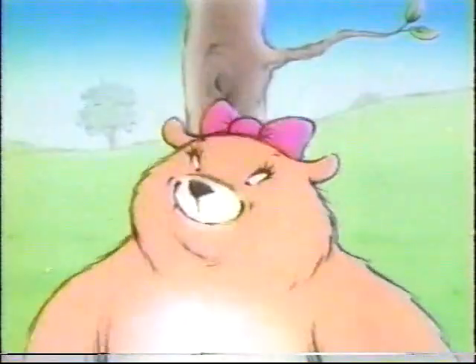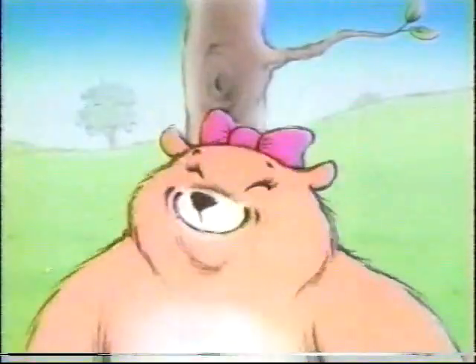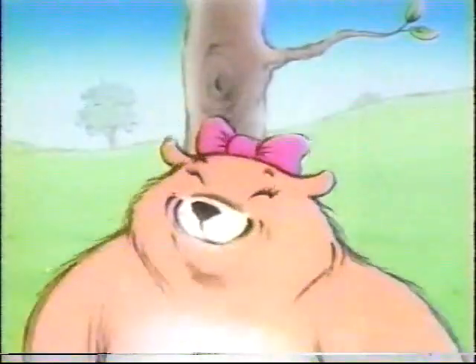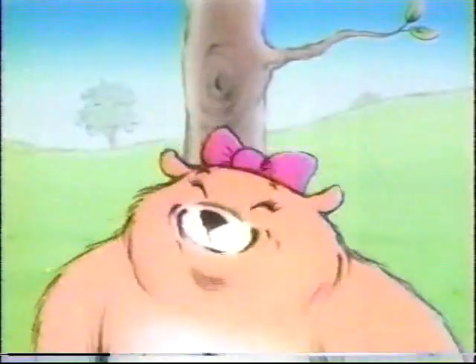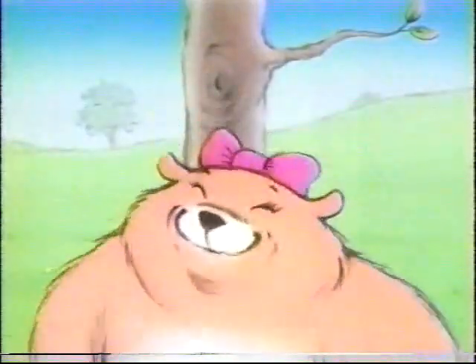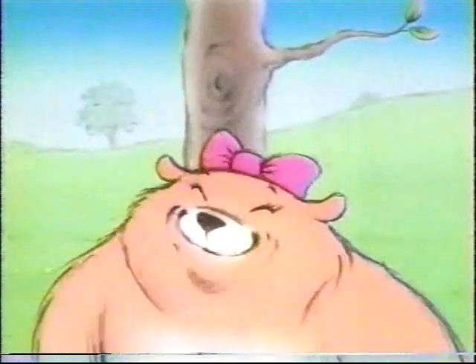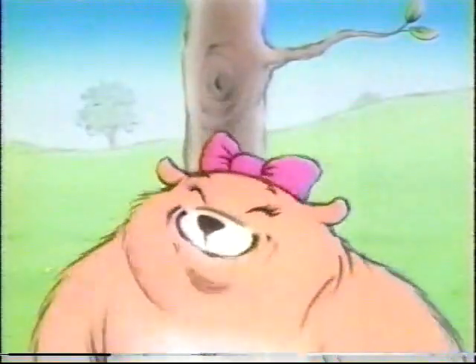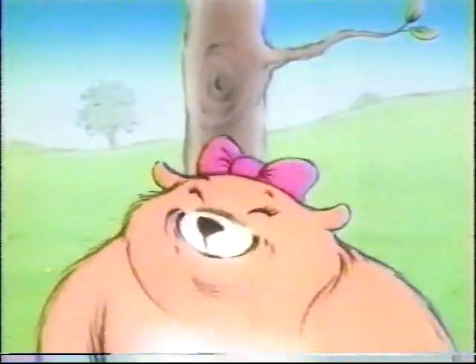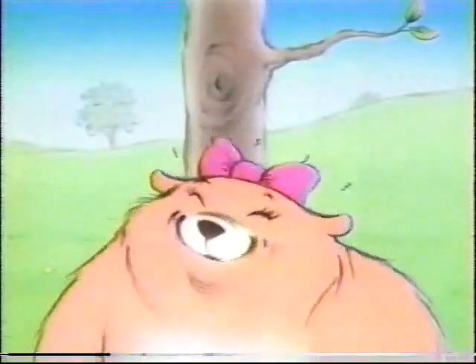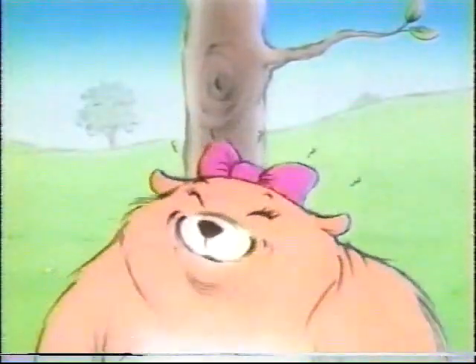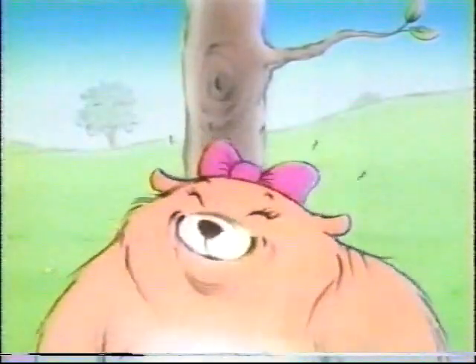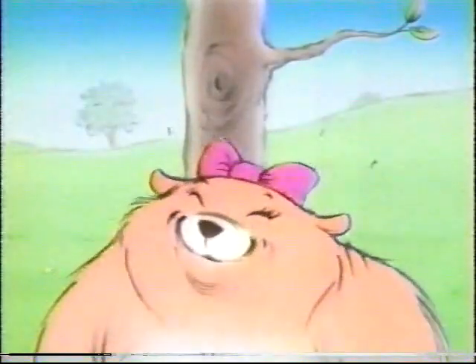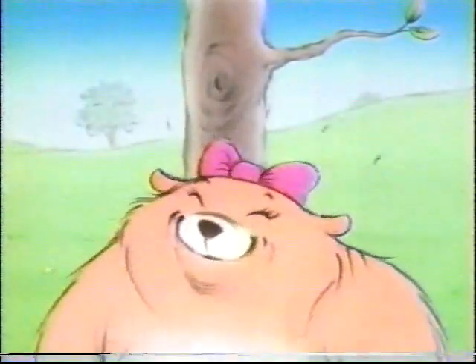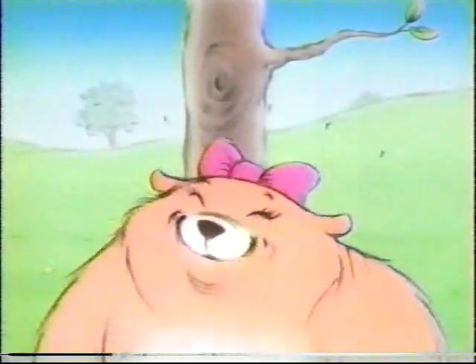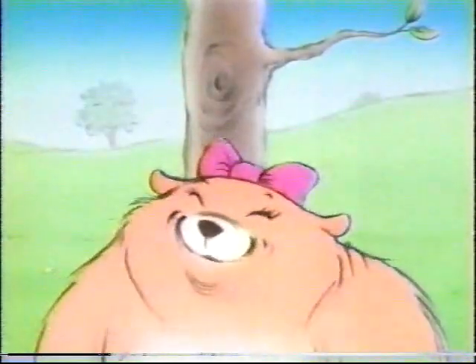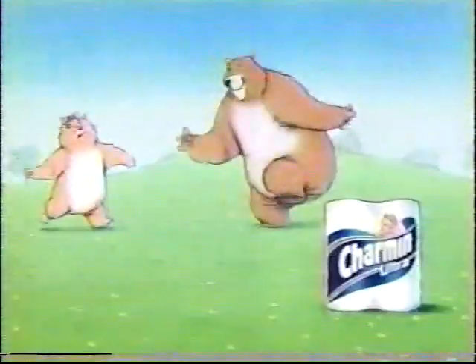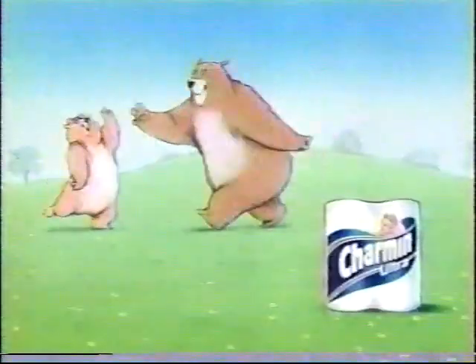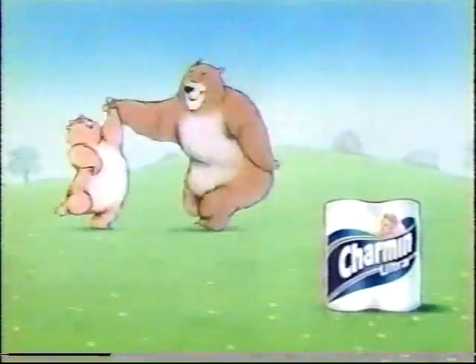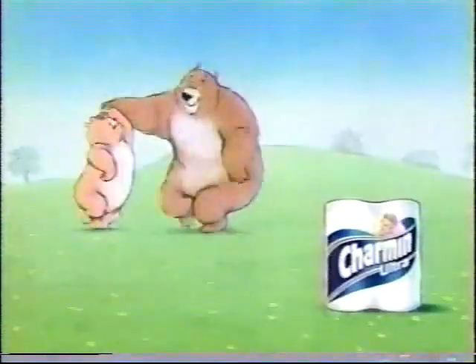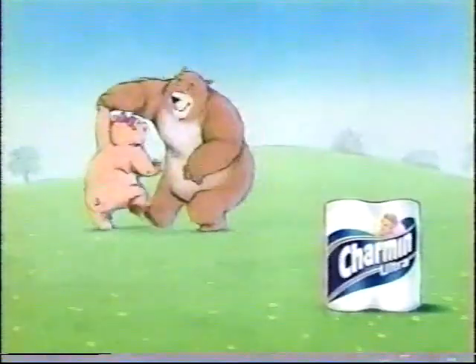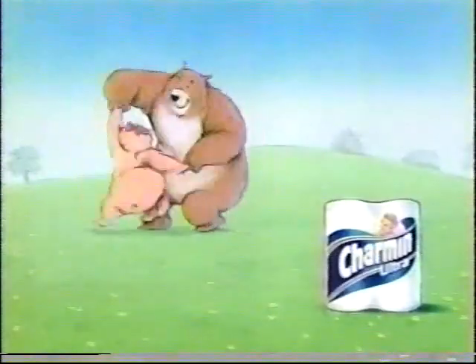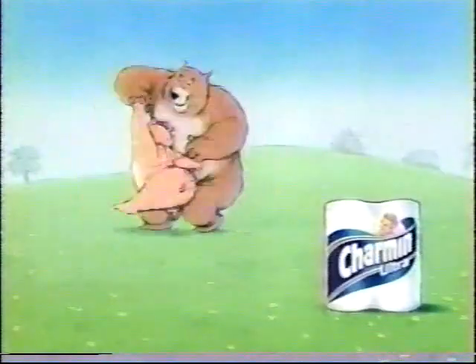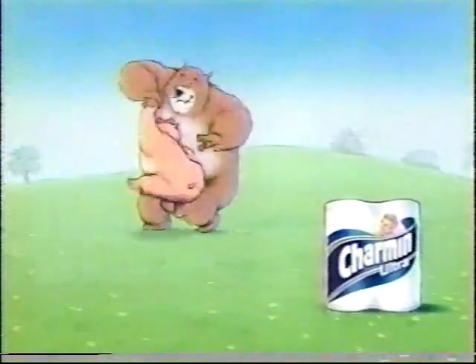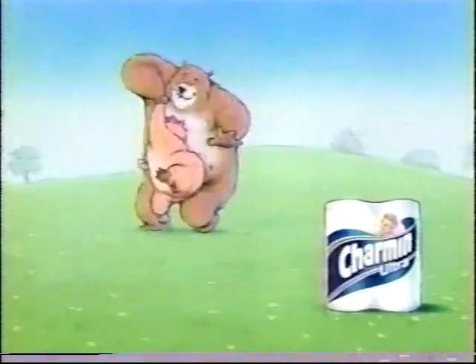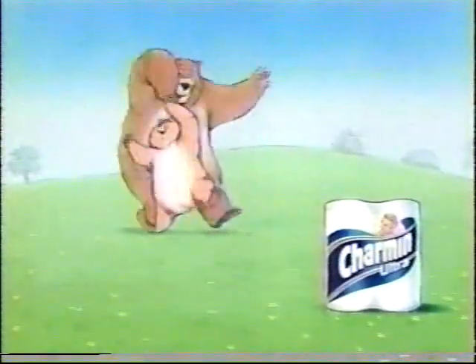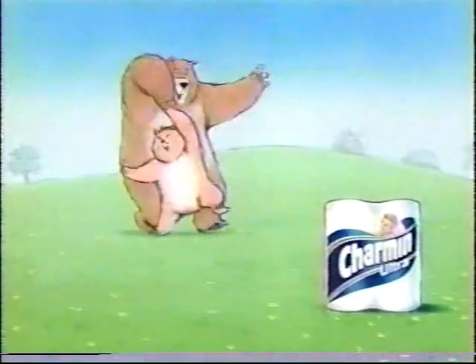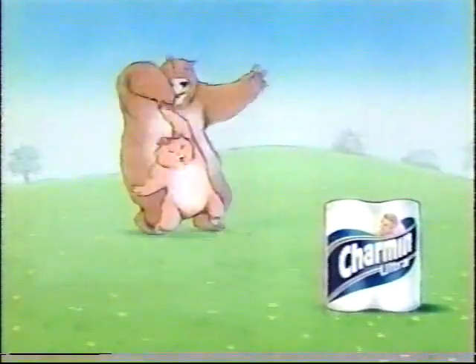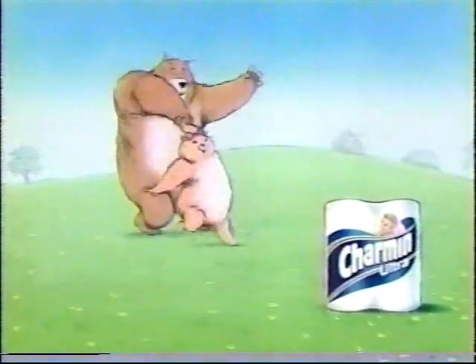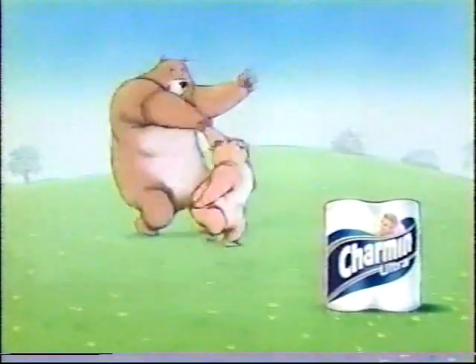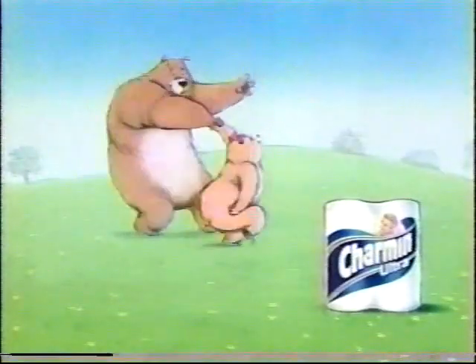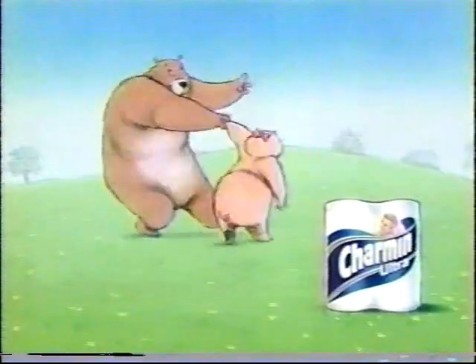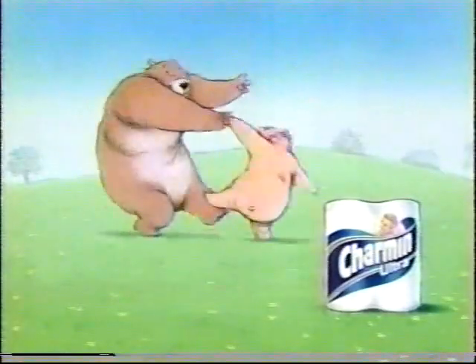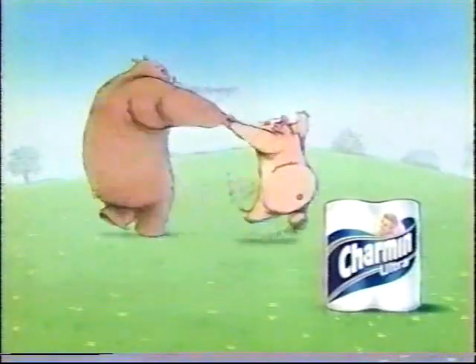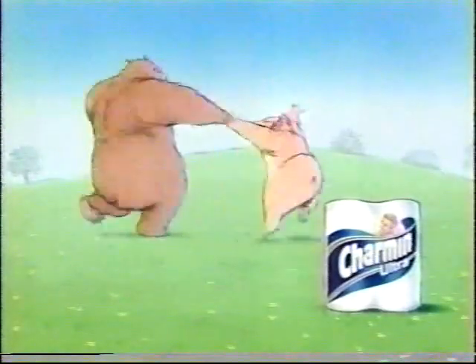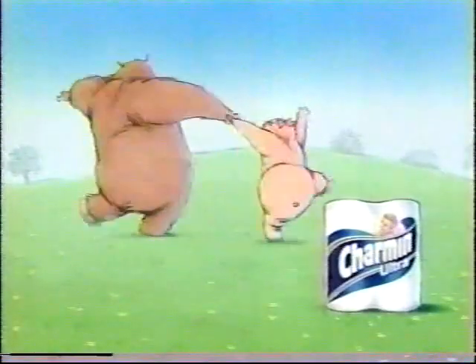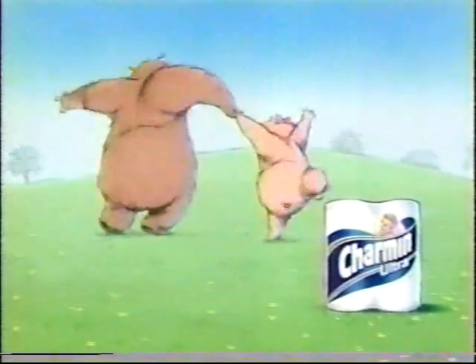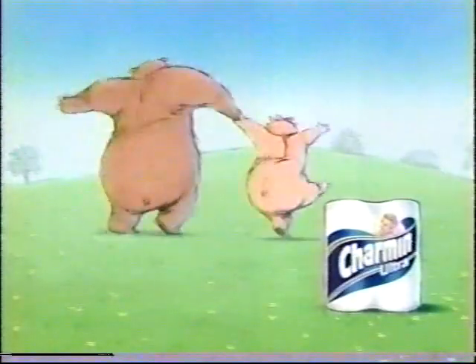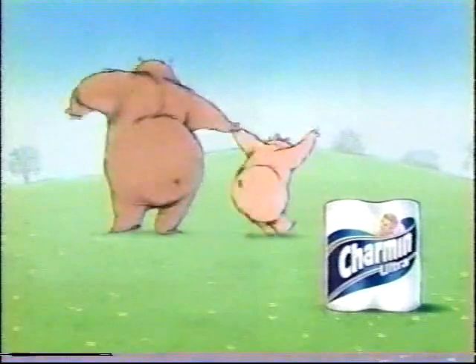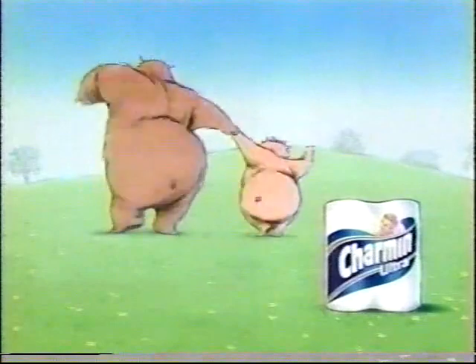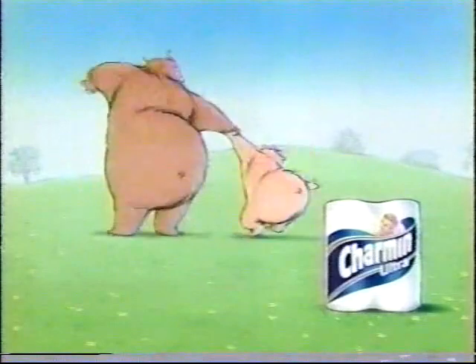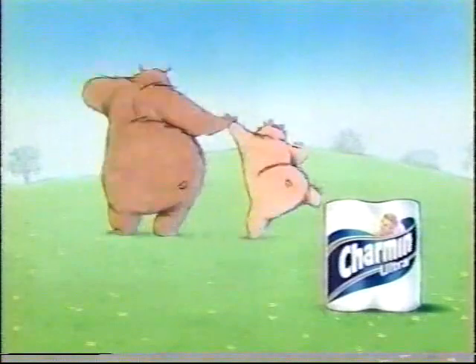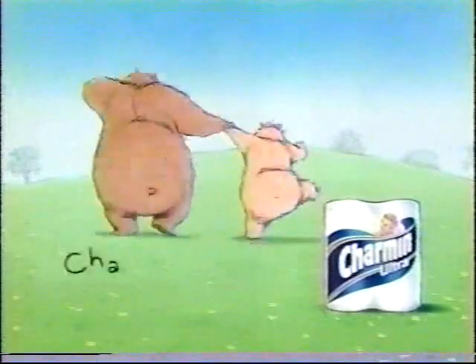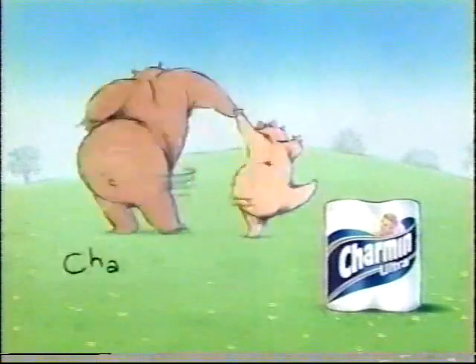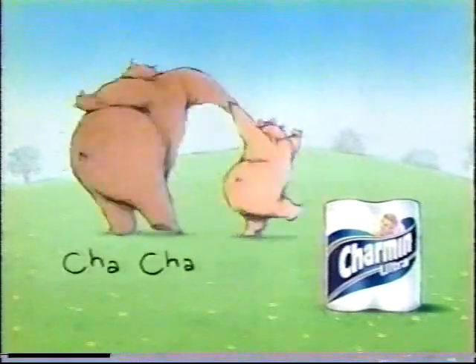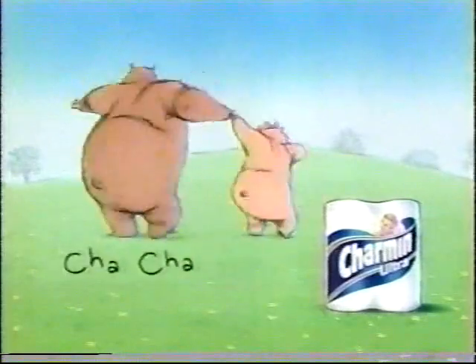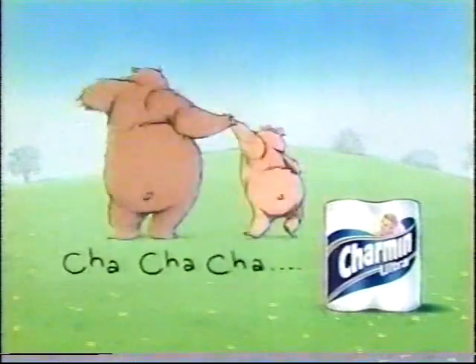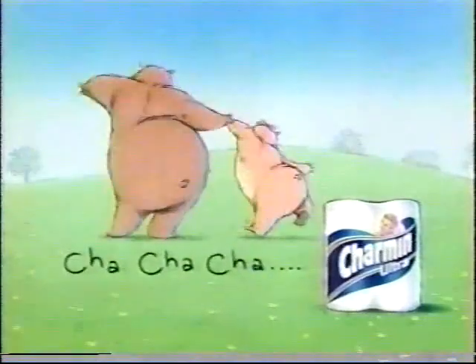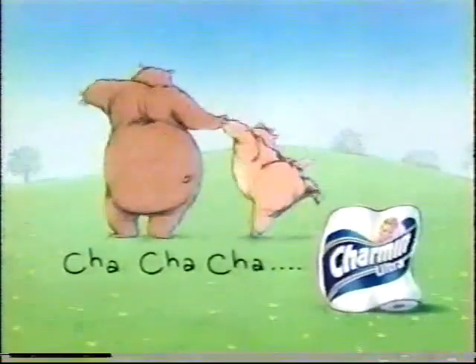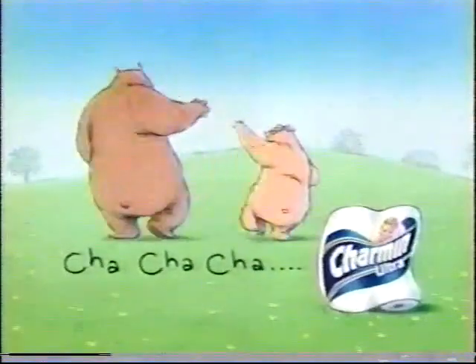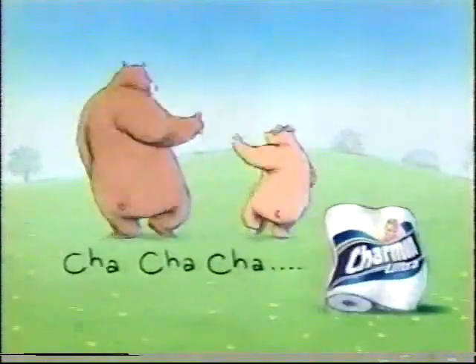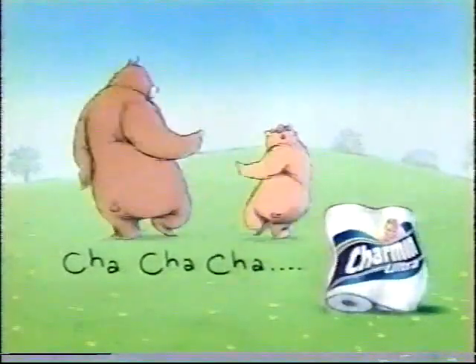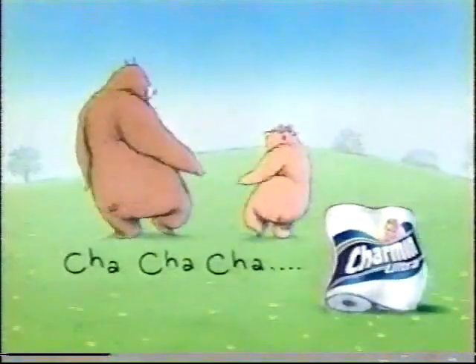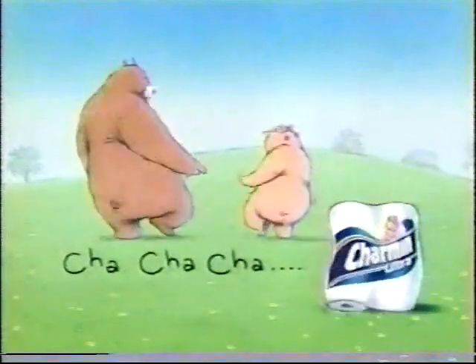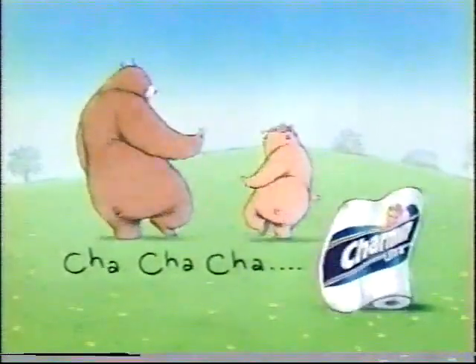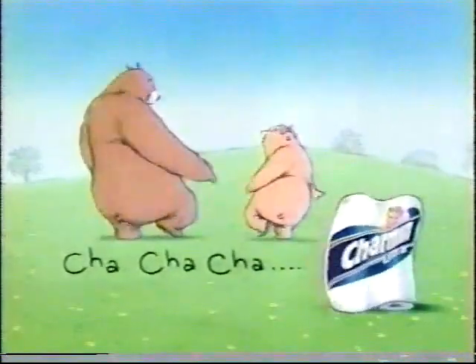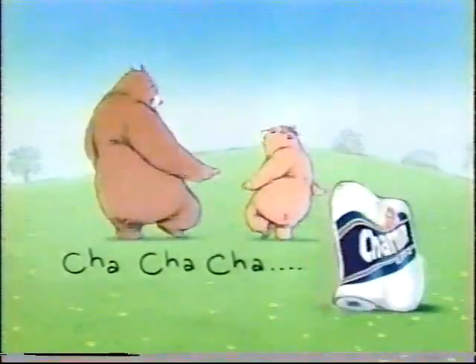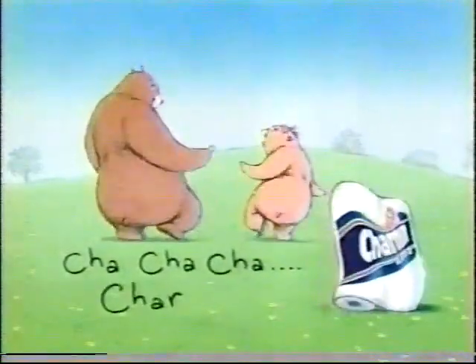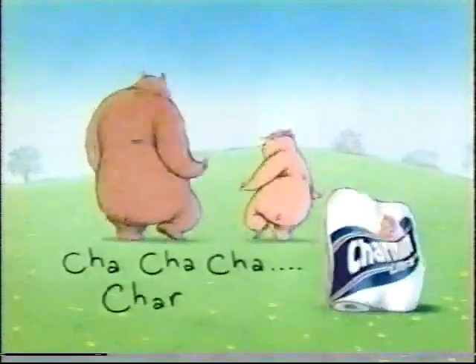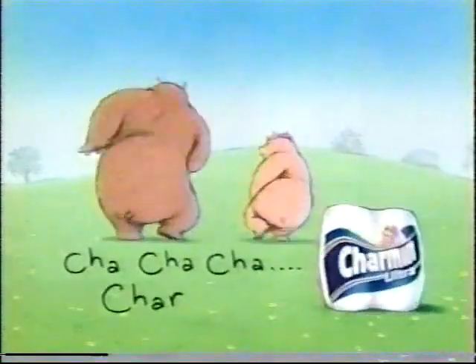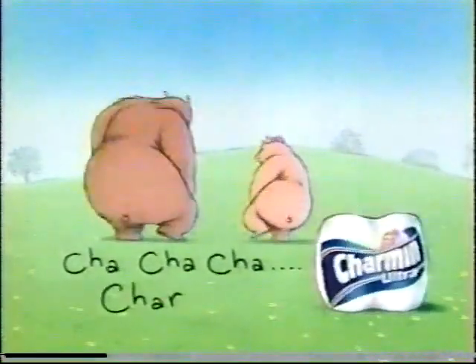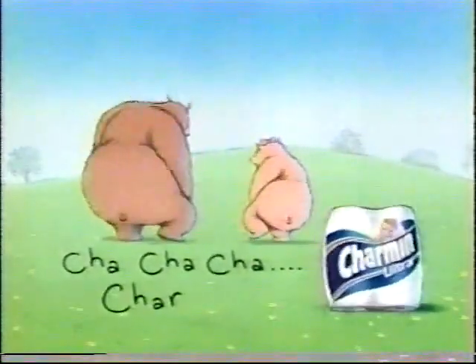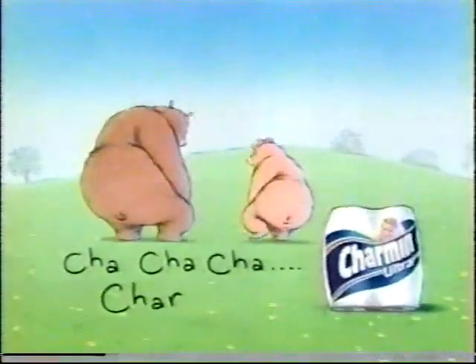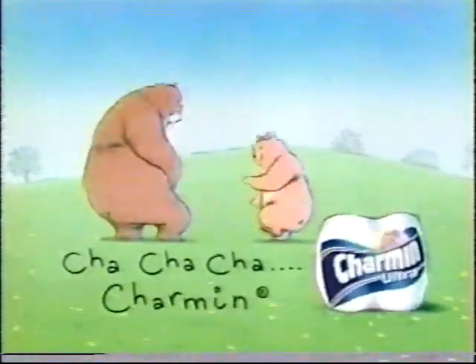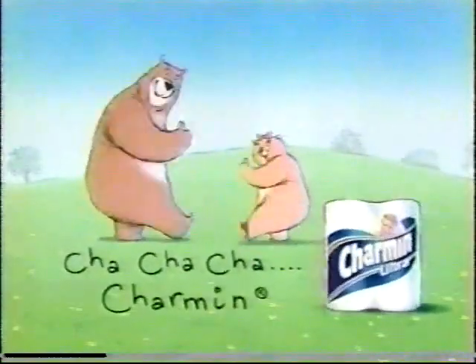Softer. Charmin Ultra. Look for it in the blue pack. Cha-cha-cha. Charmin.